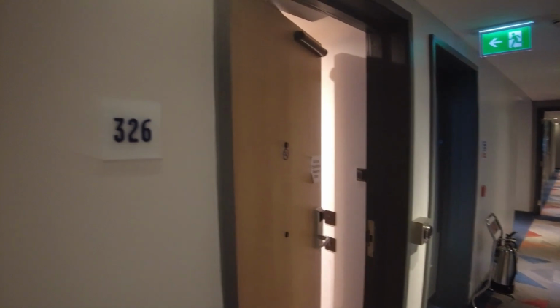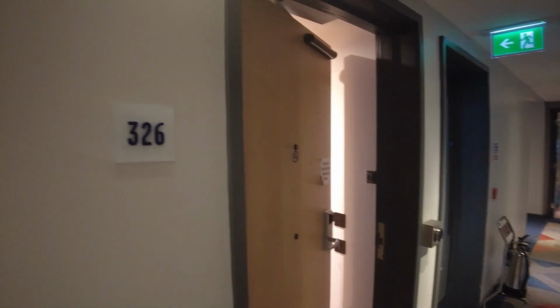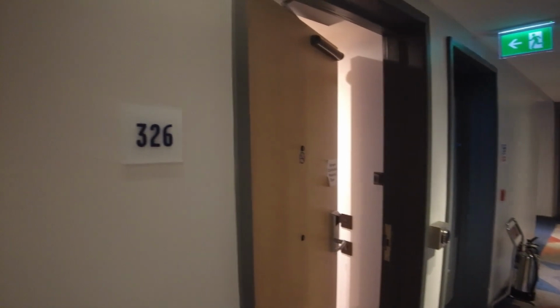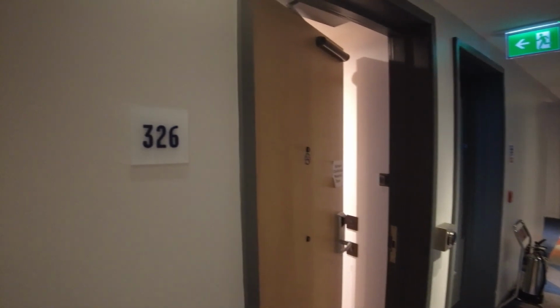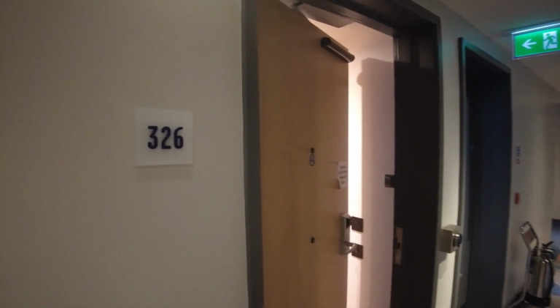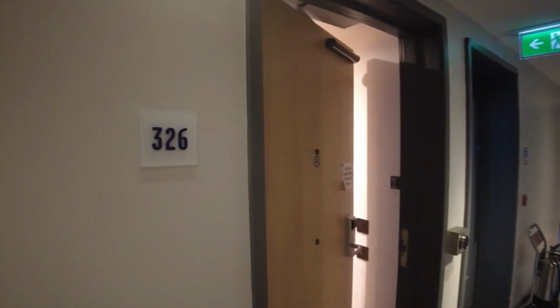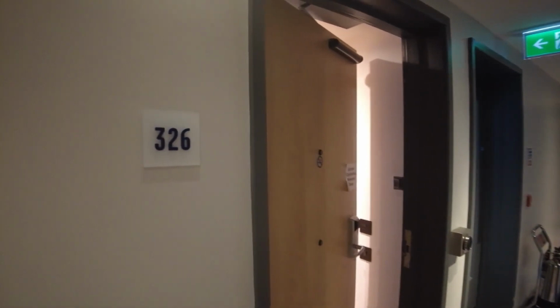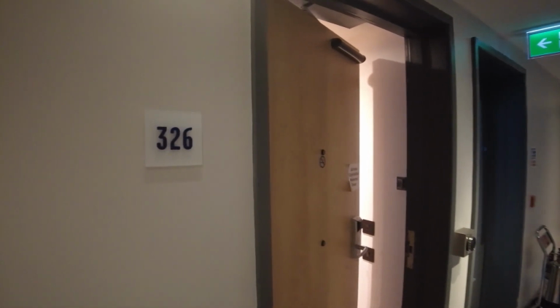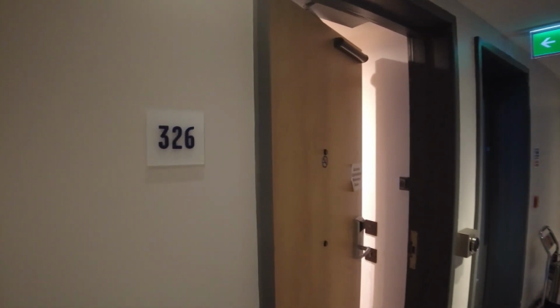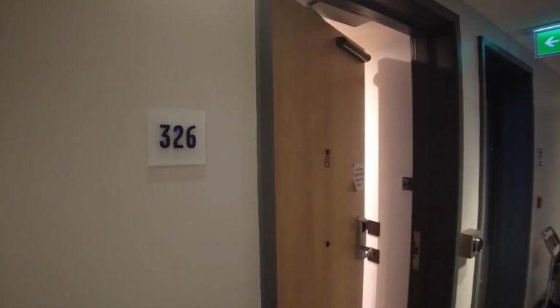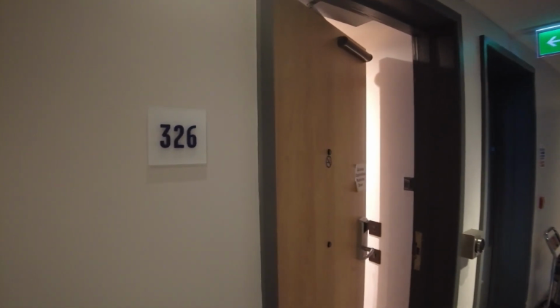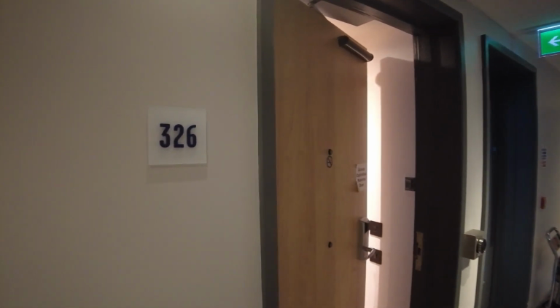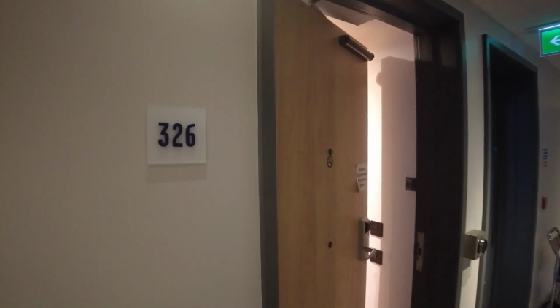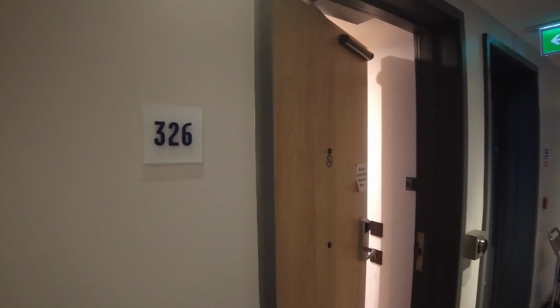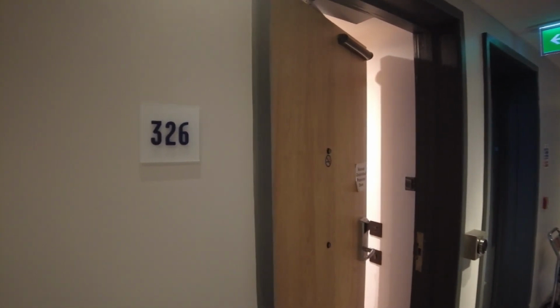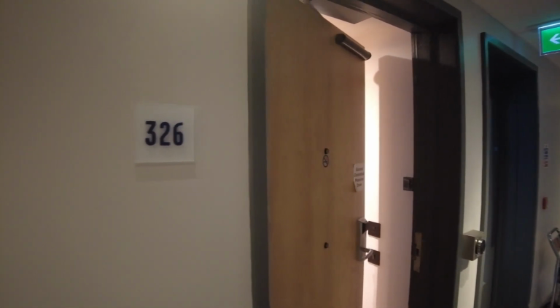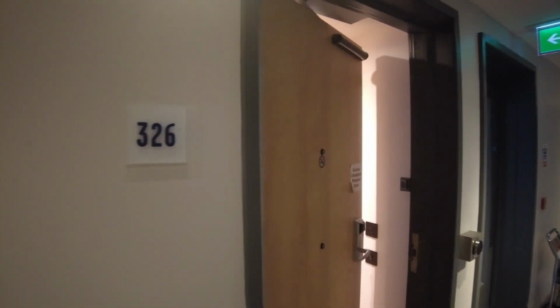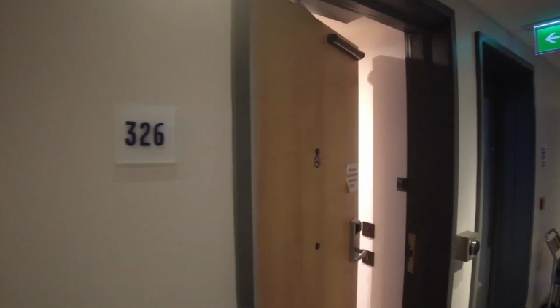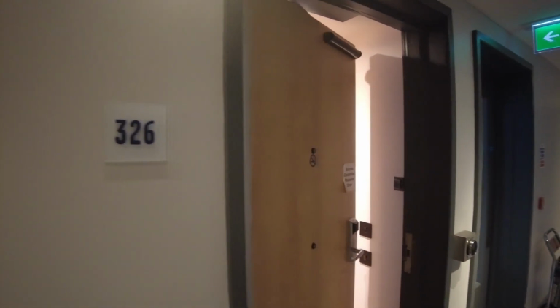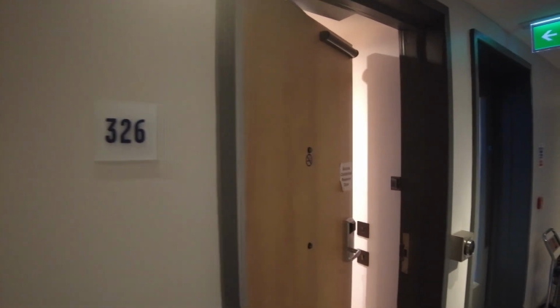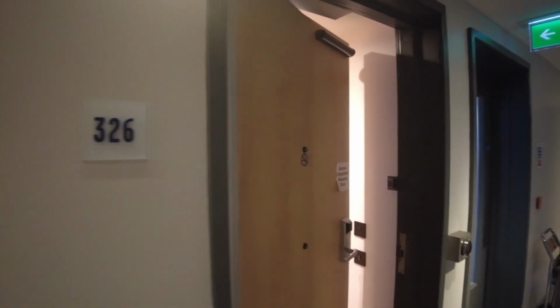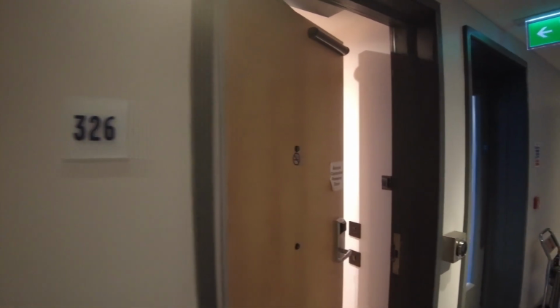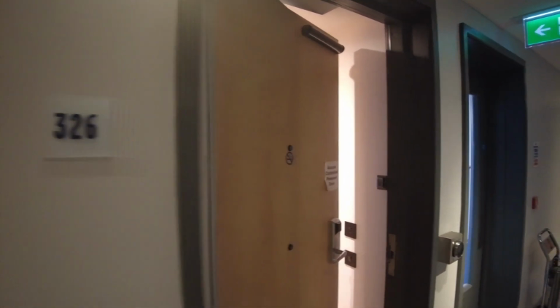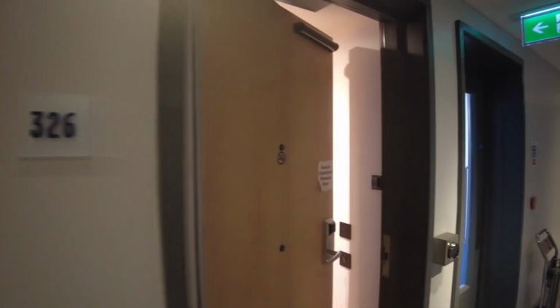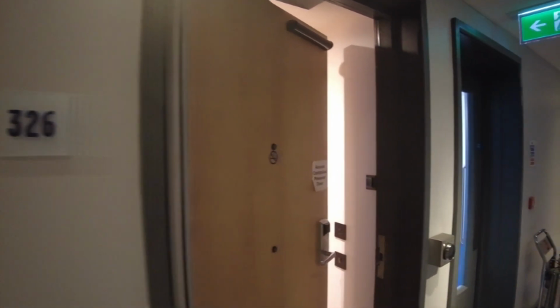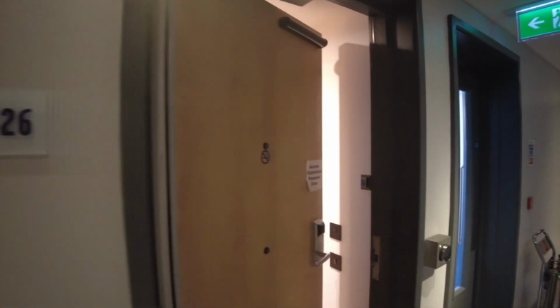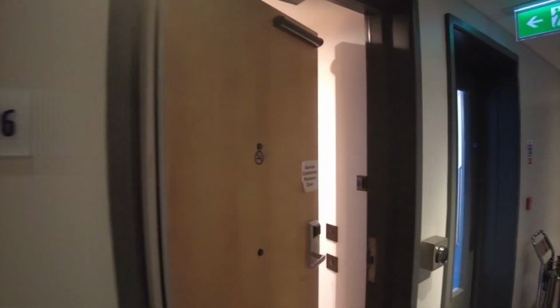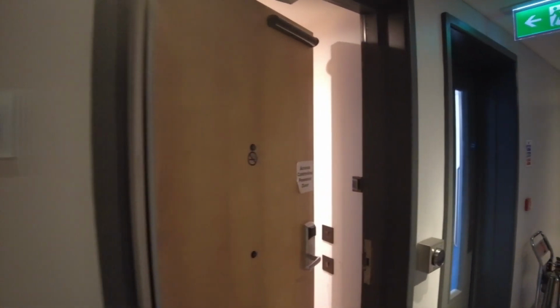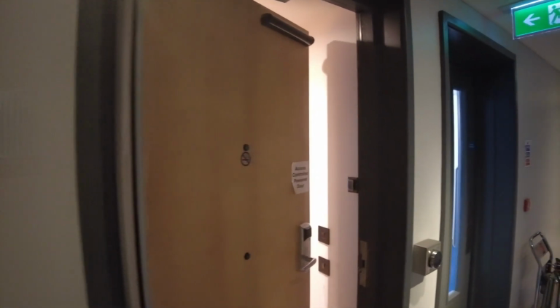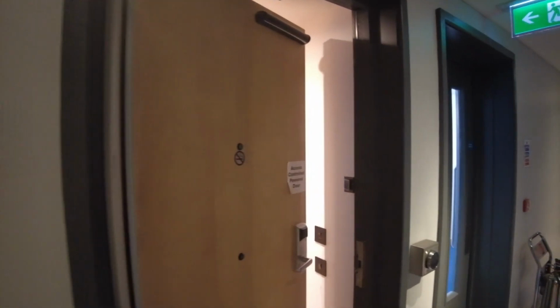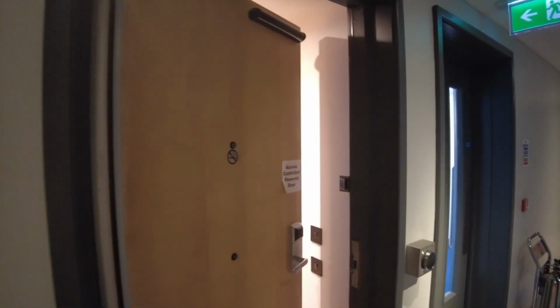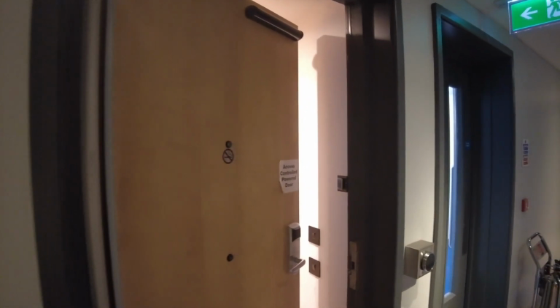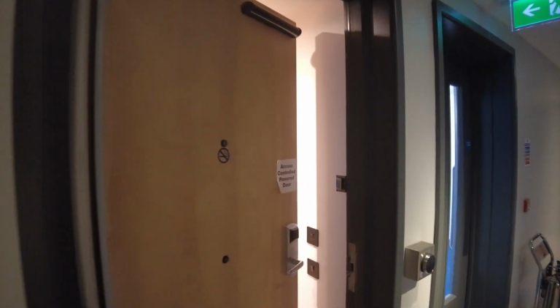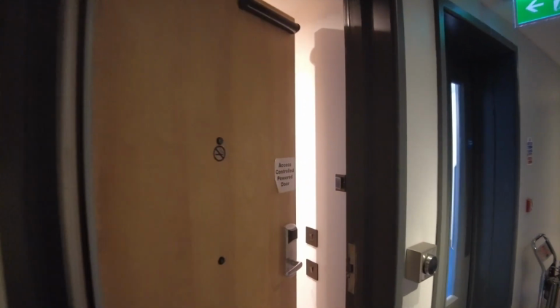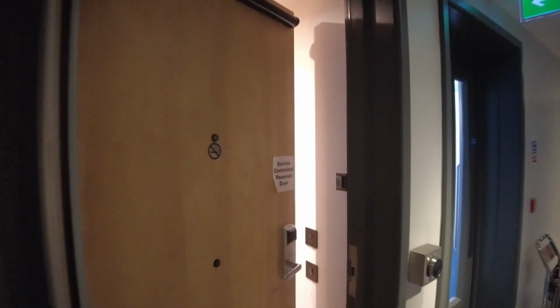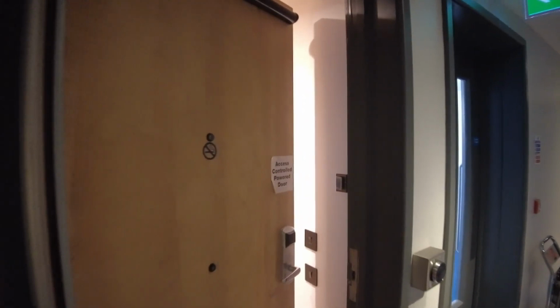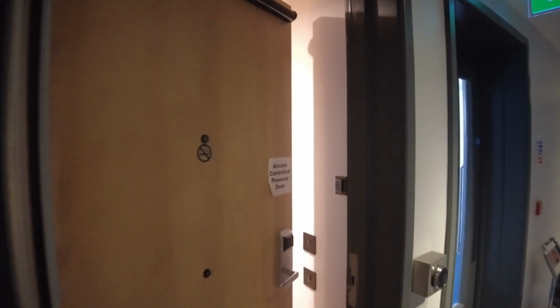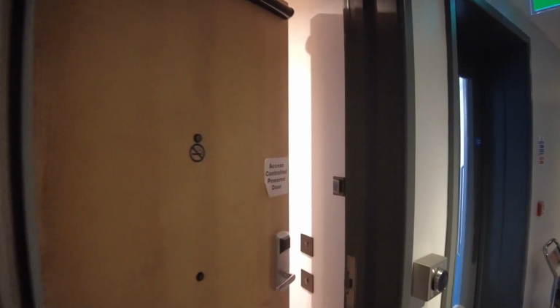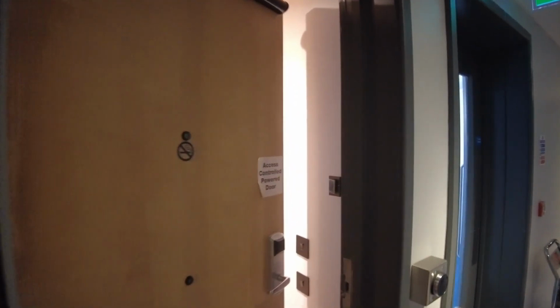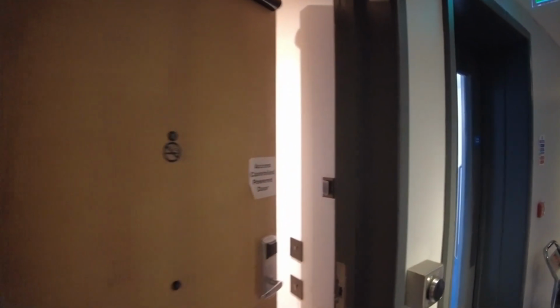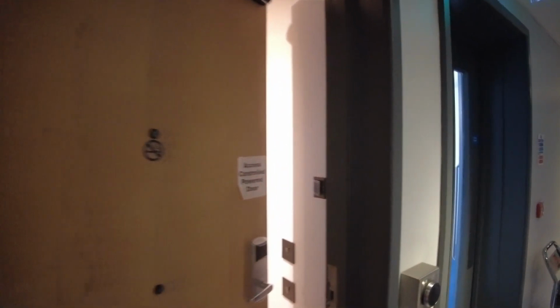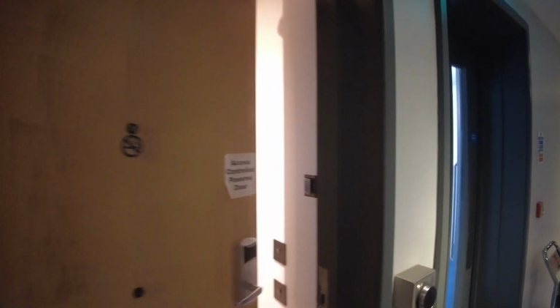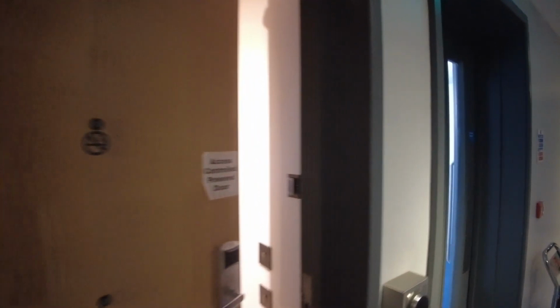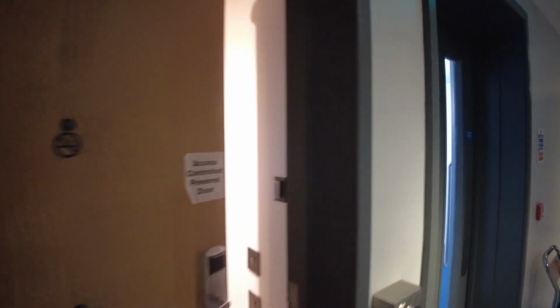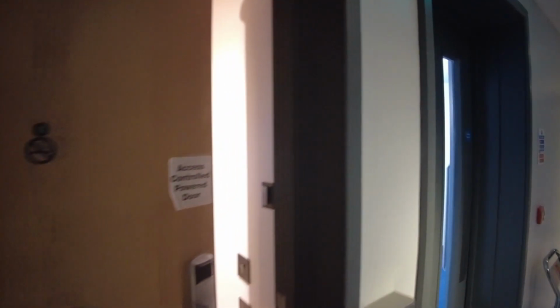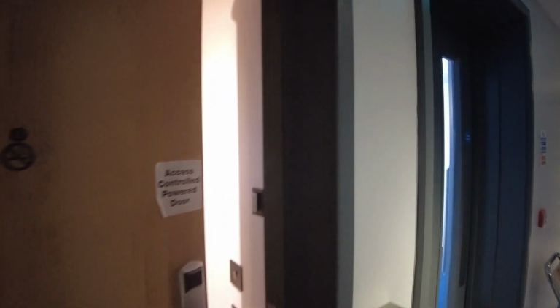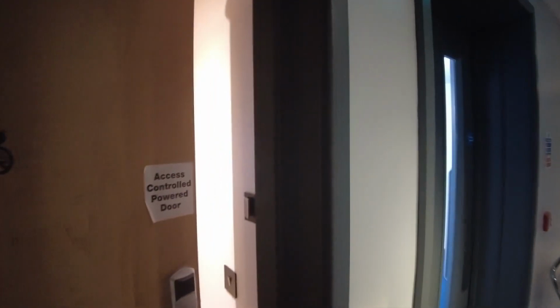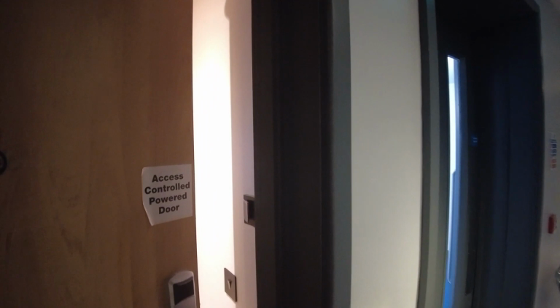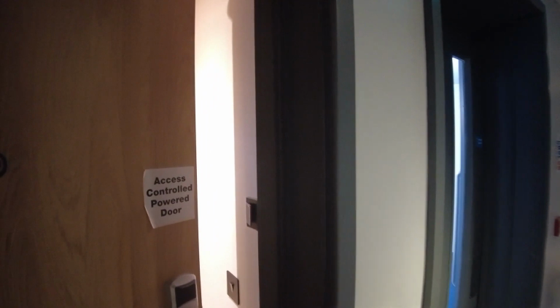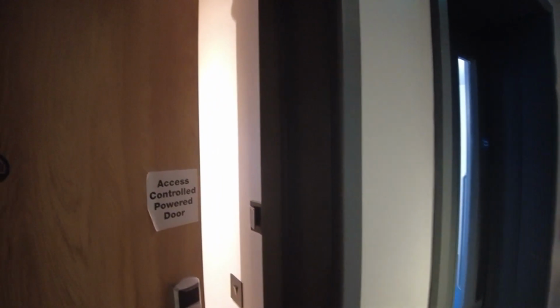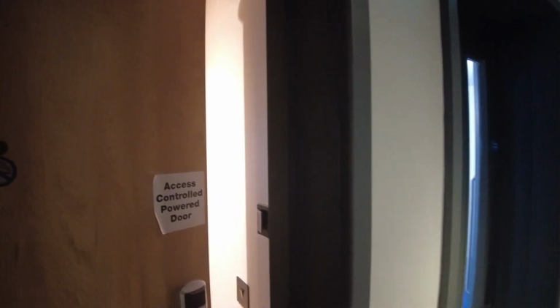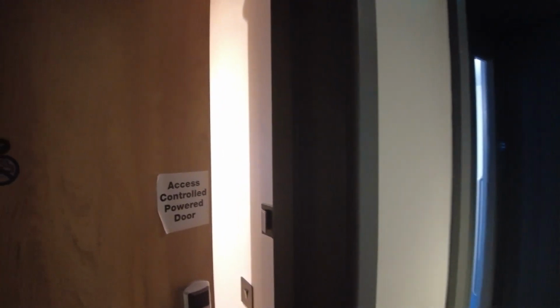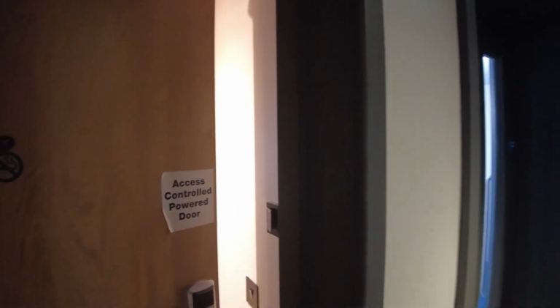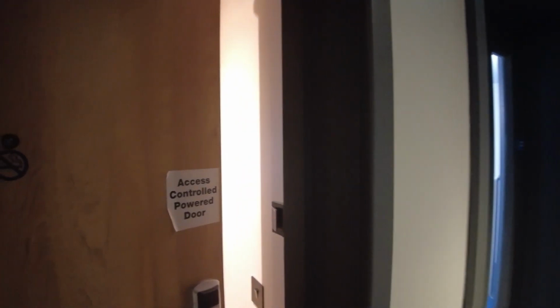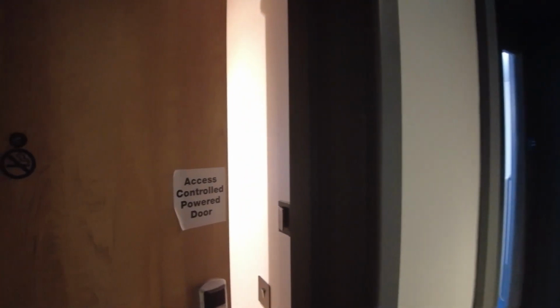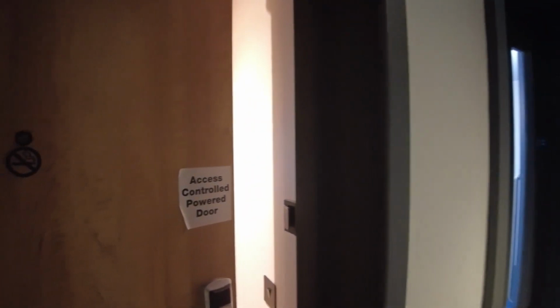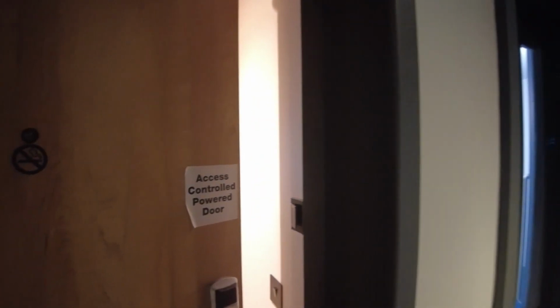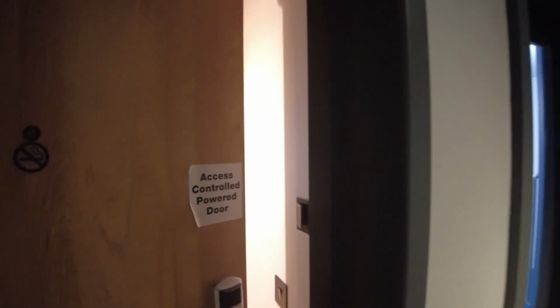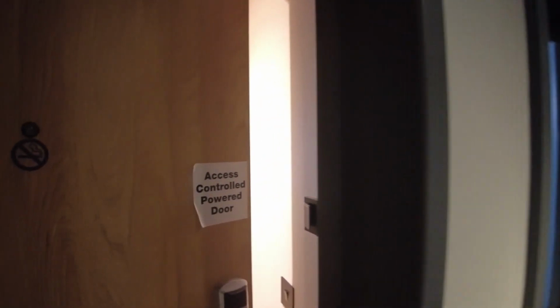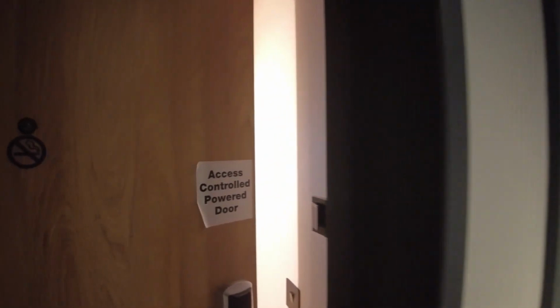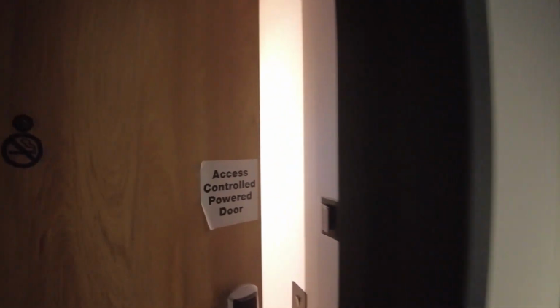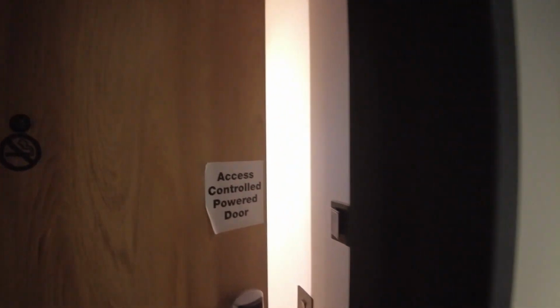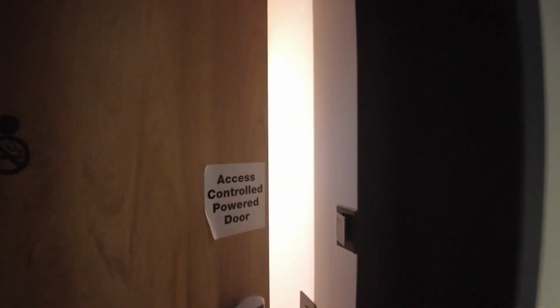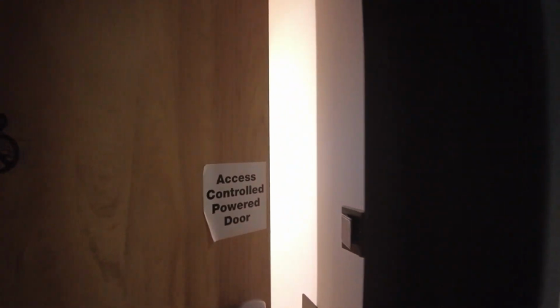Today we're staying in room 326, which is a disabled room. It has got an access powered door.